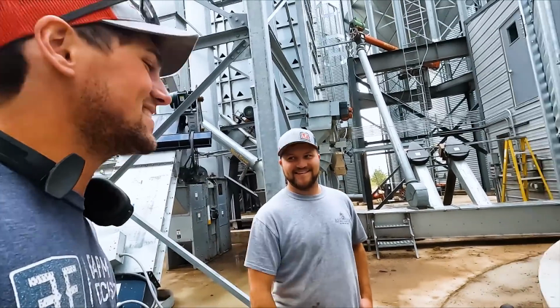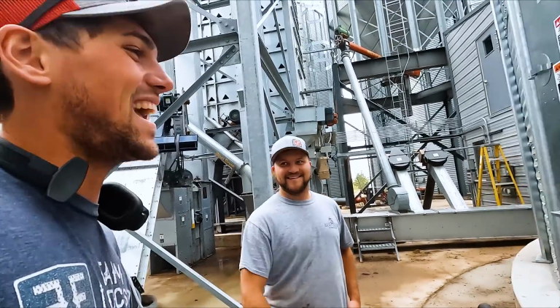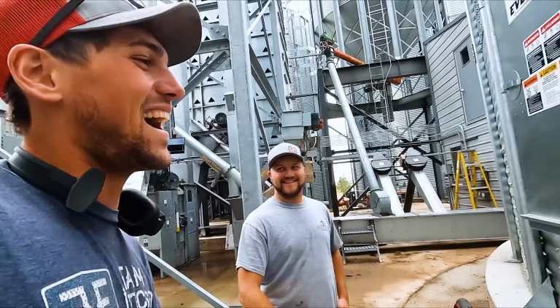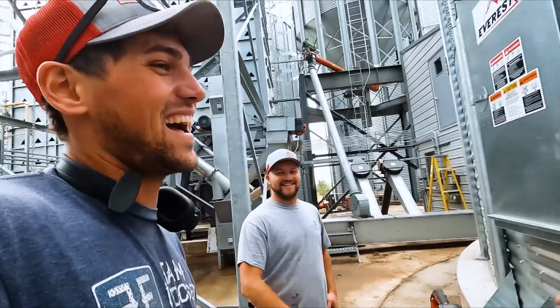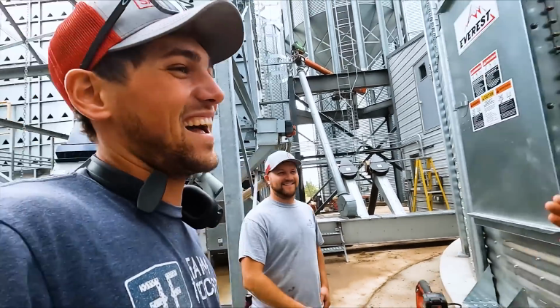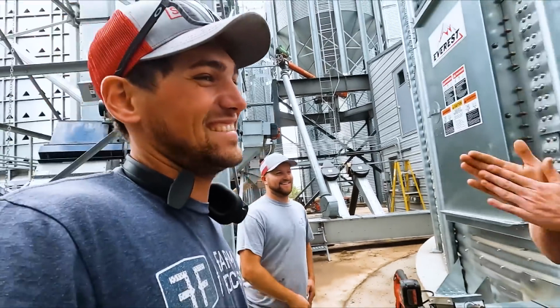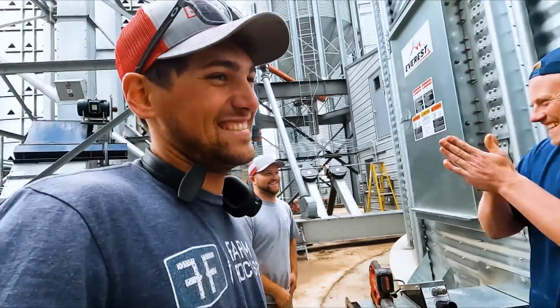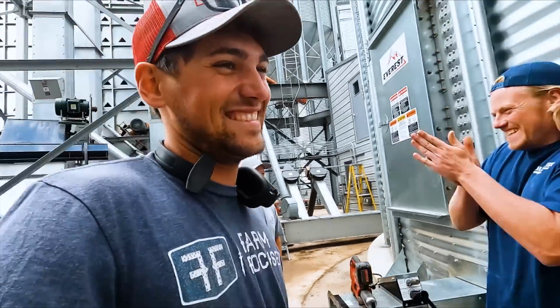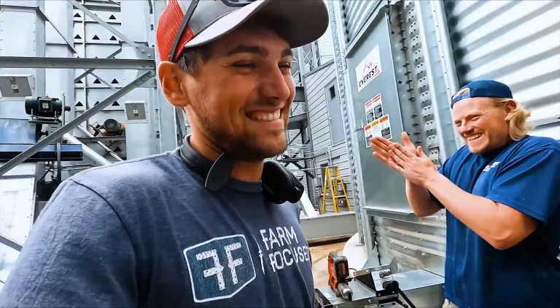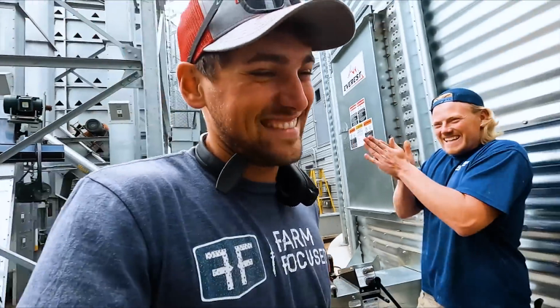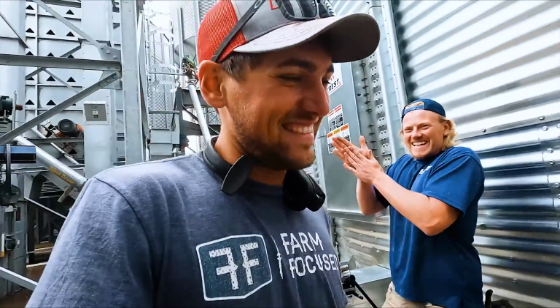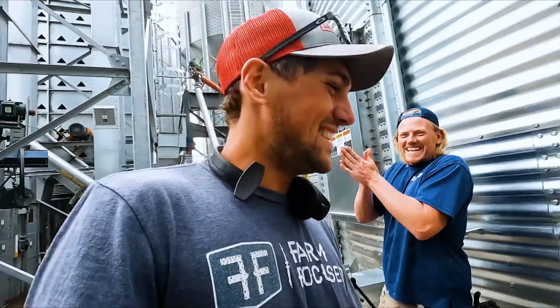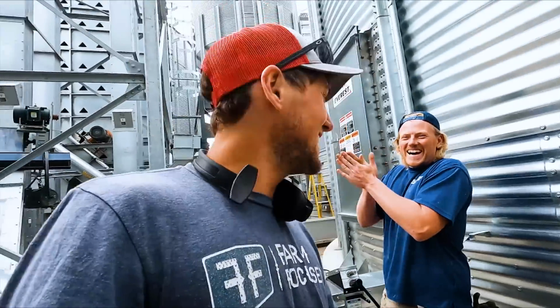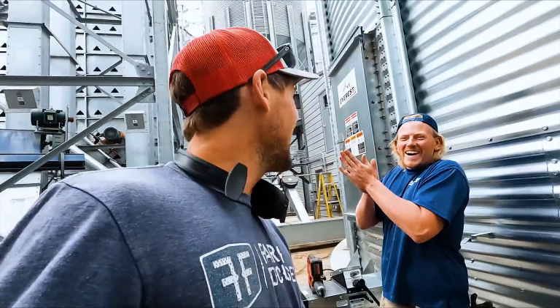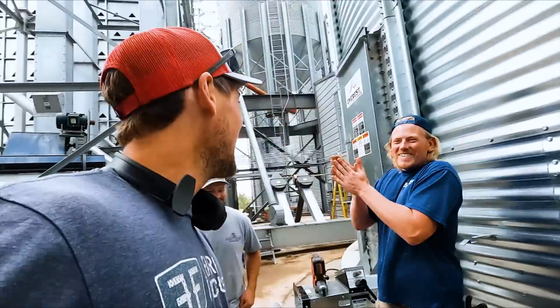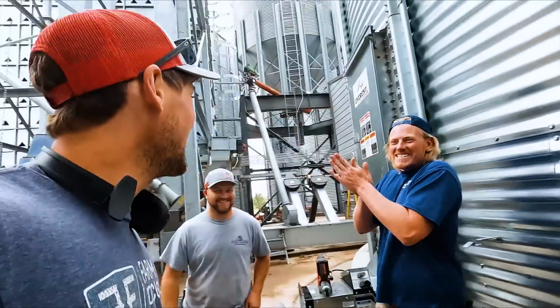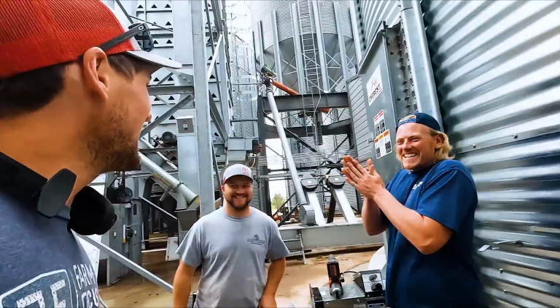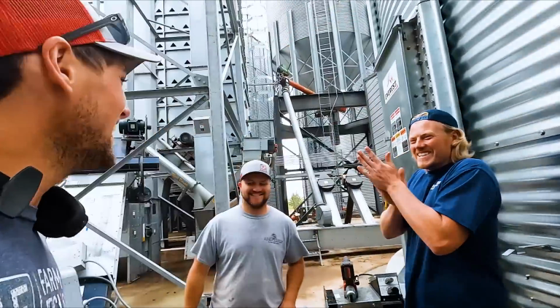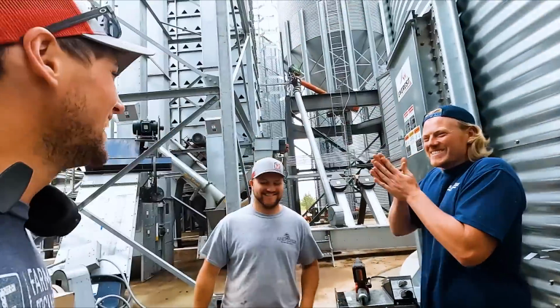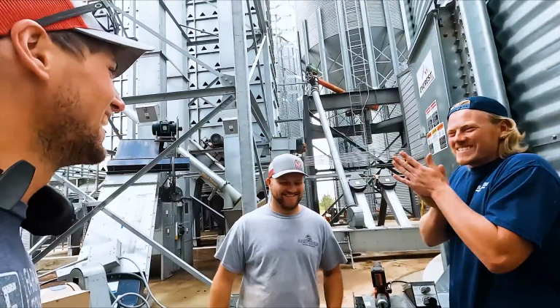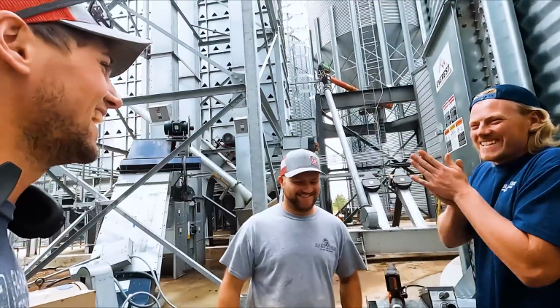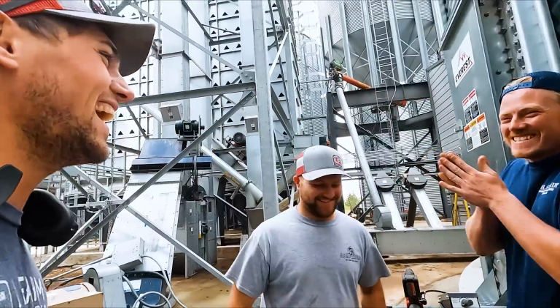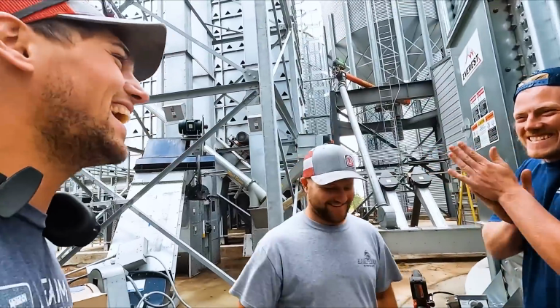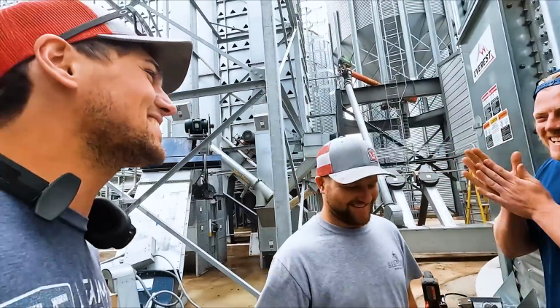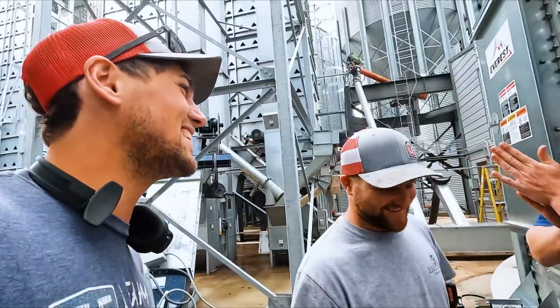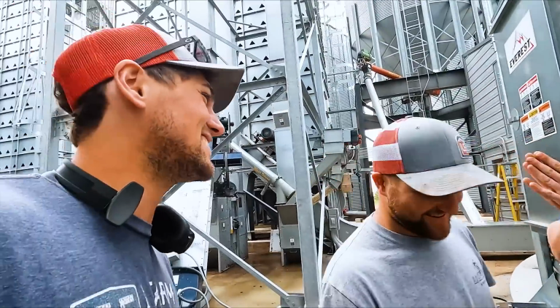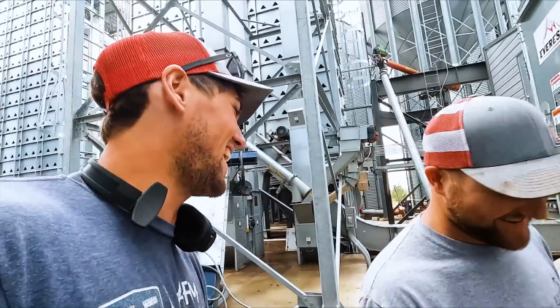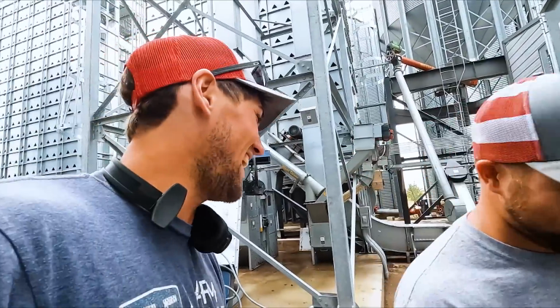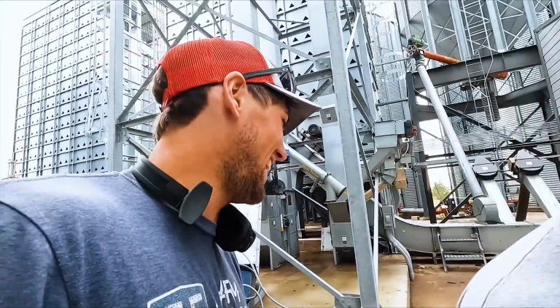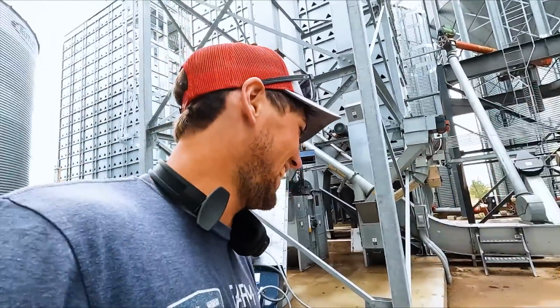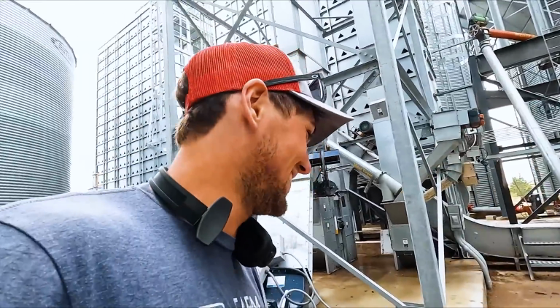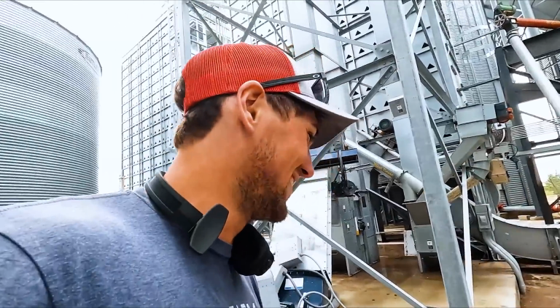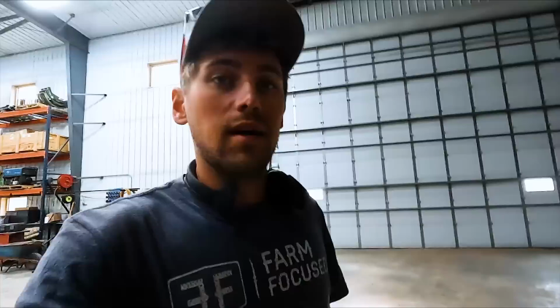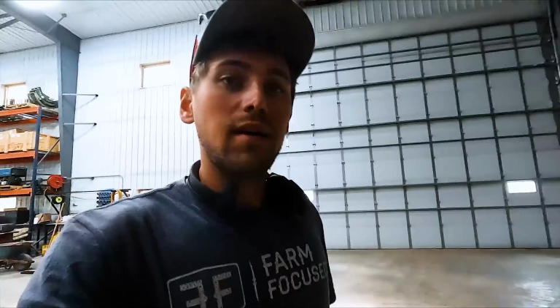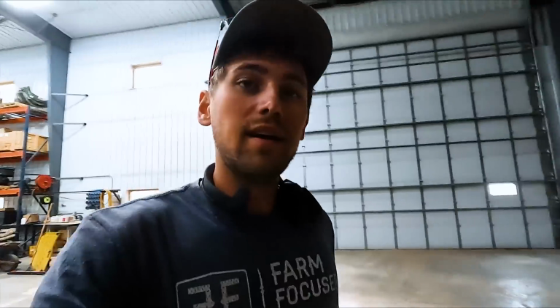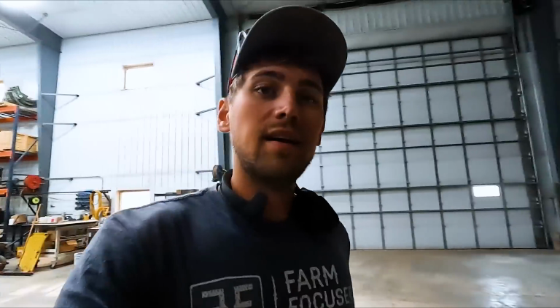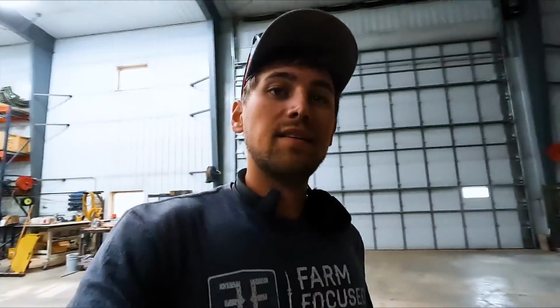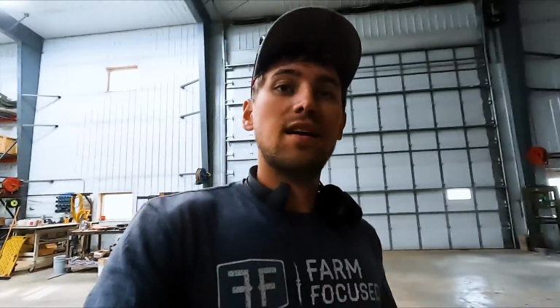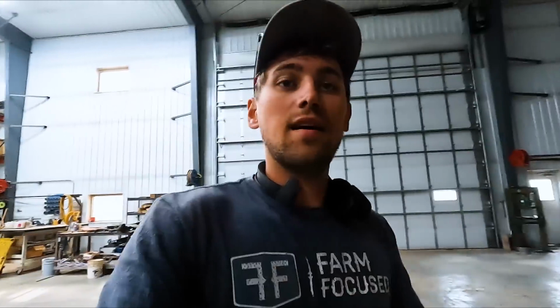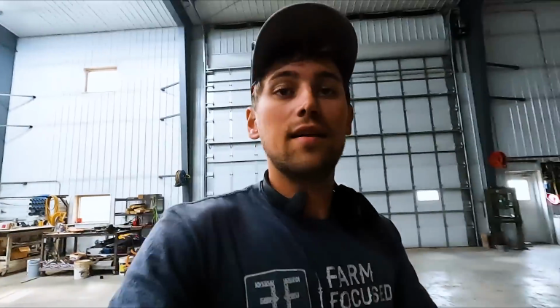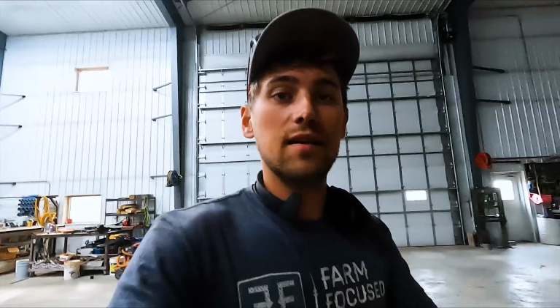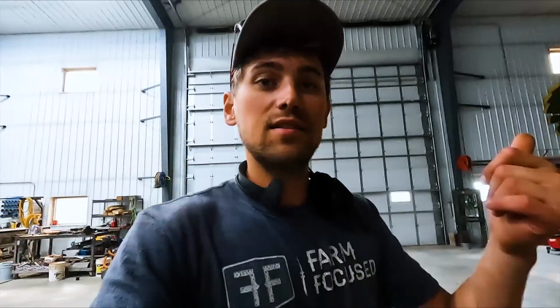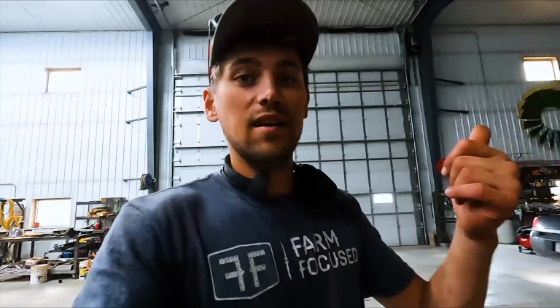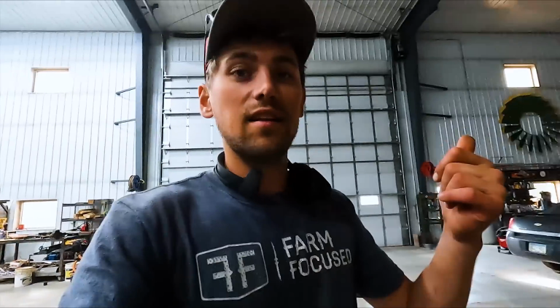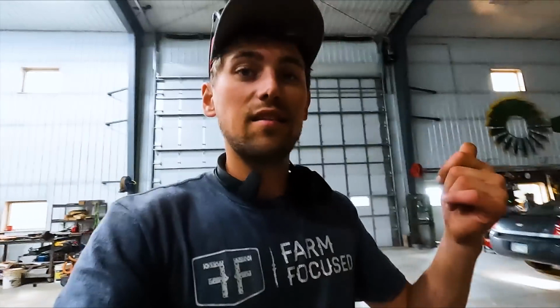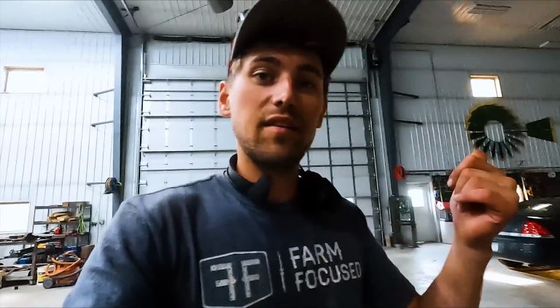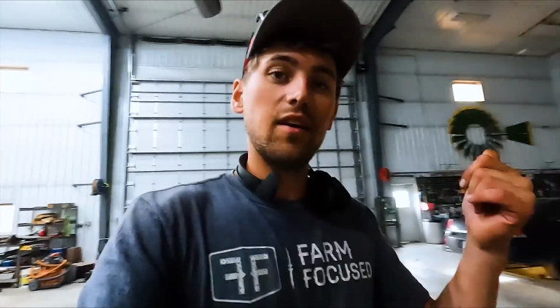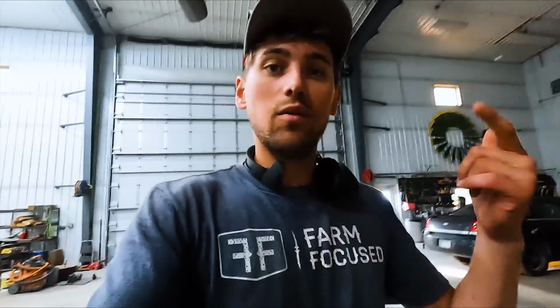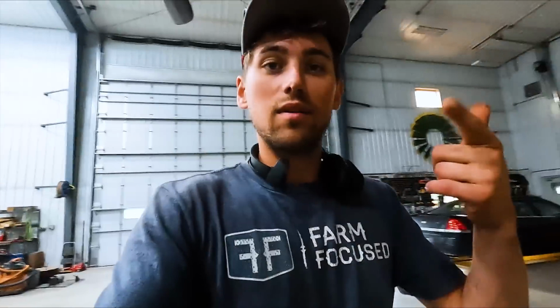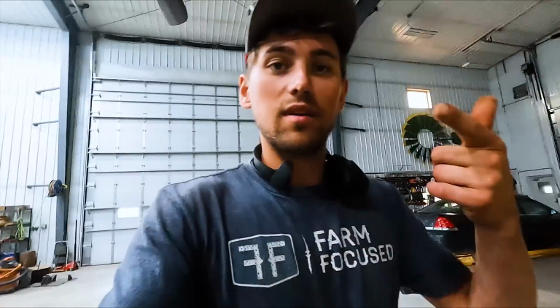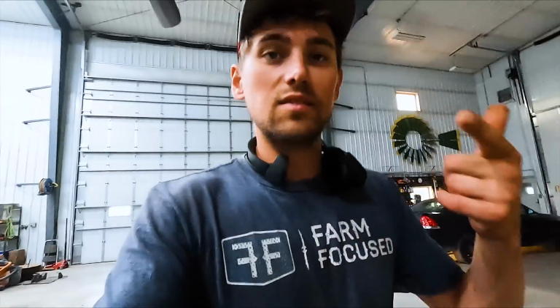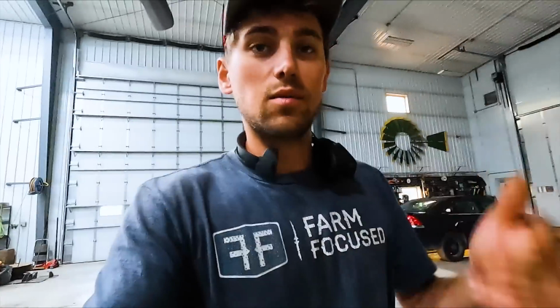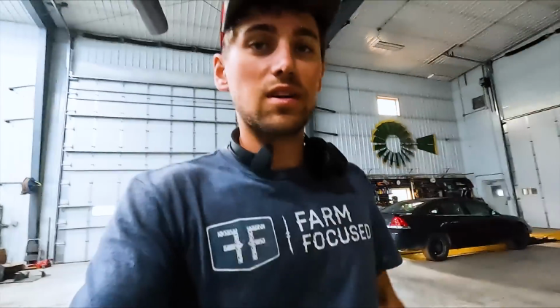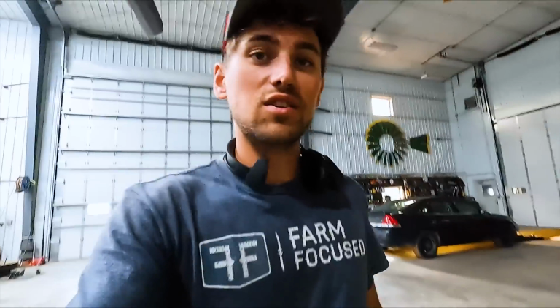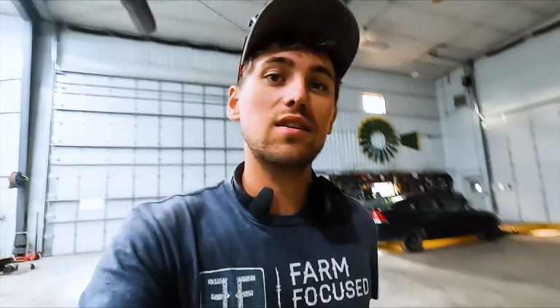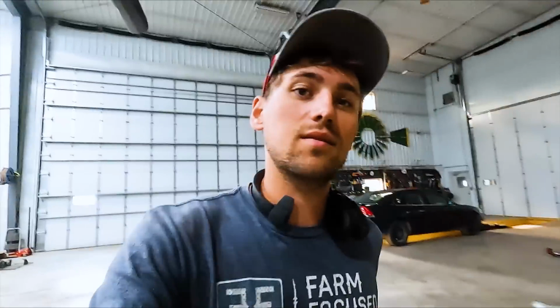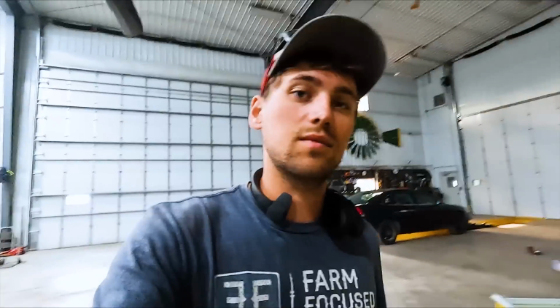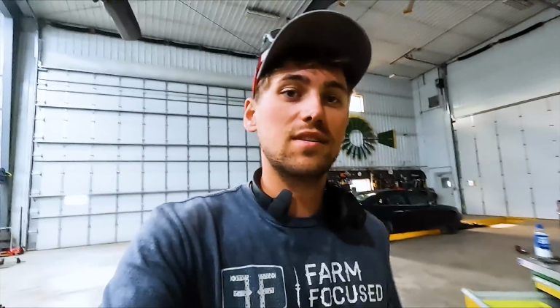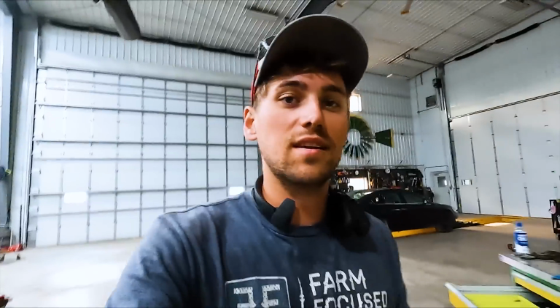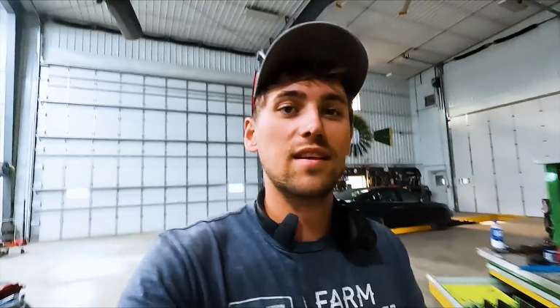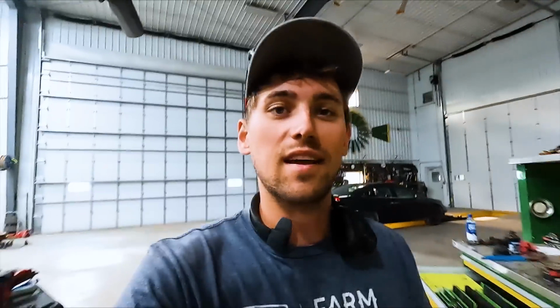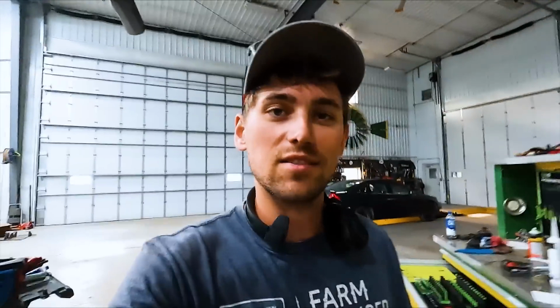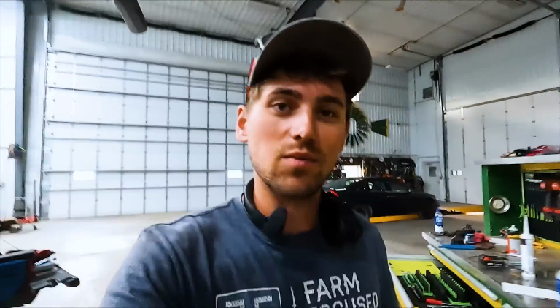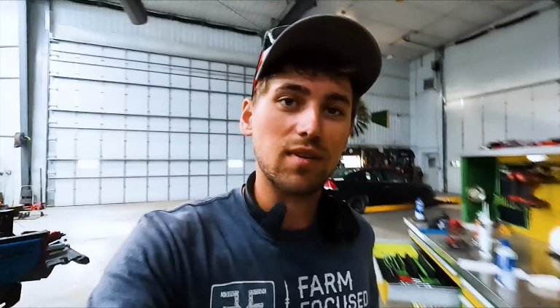Alright guys, that's the end of the video — thanks for watching, we'll see you in the next one.